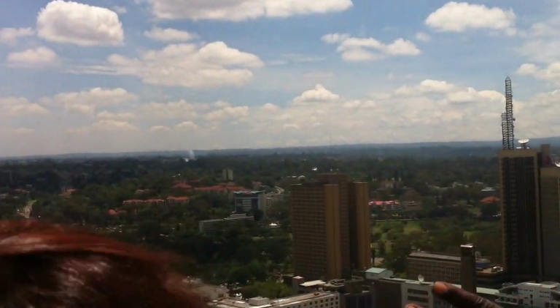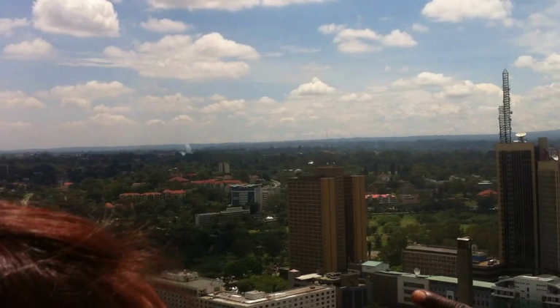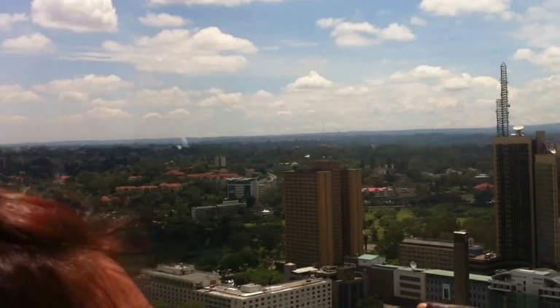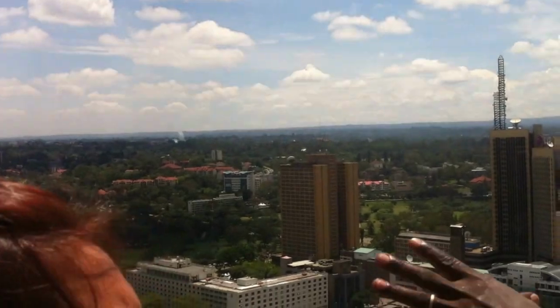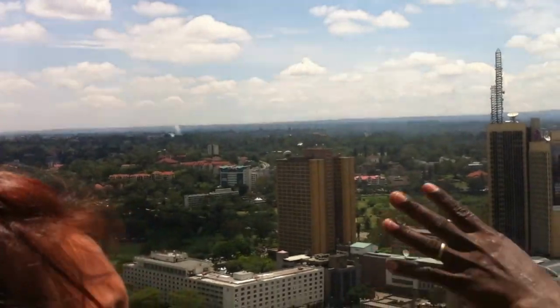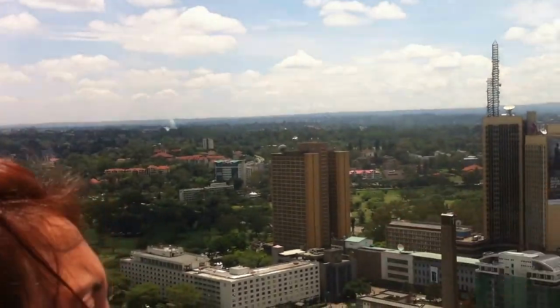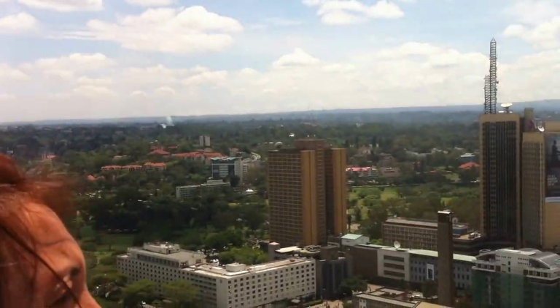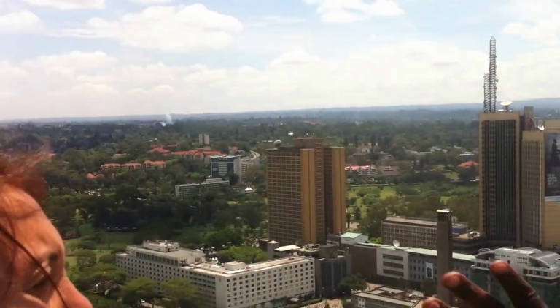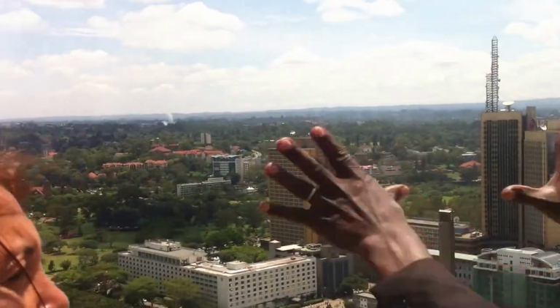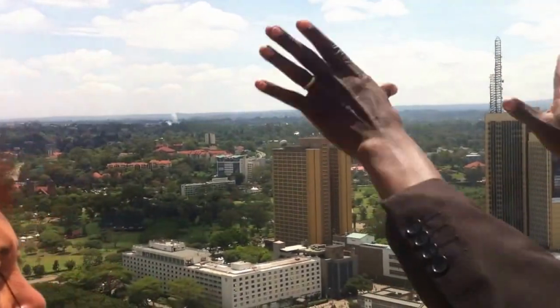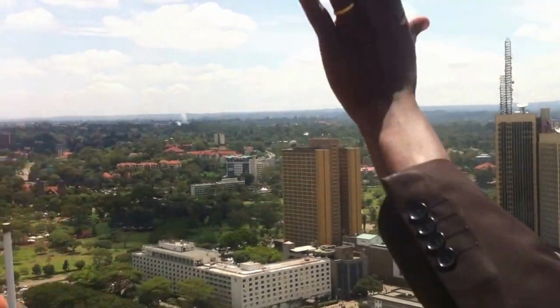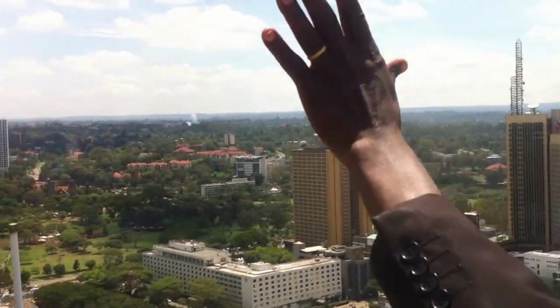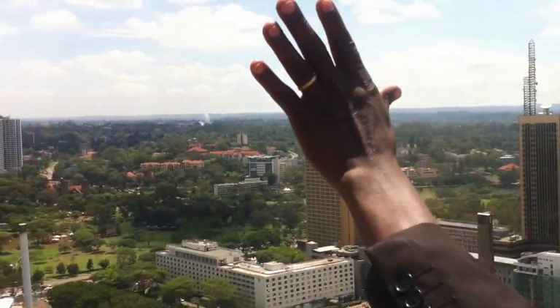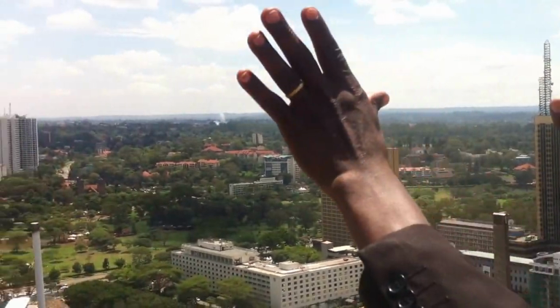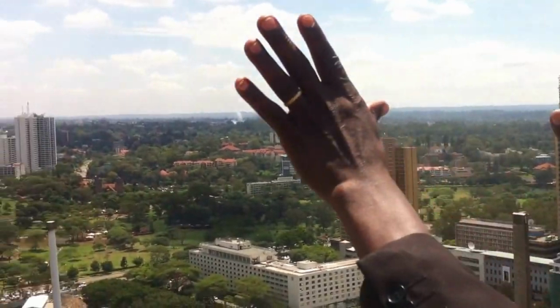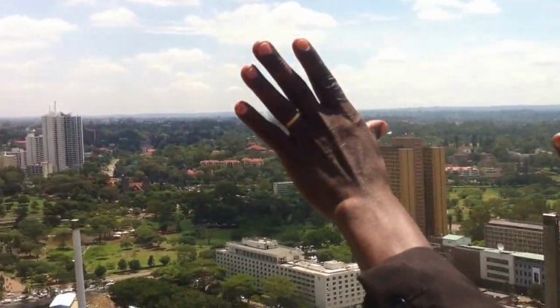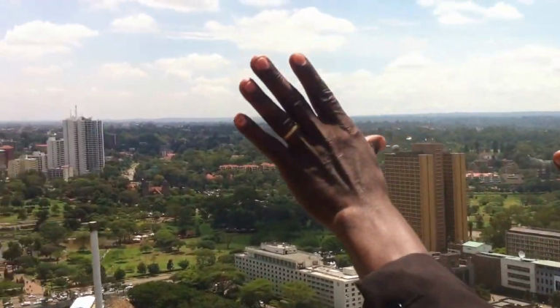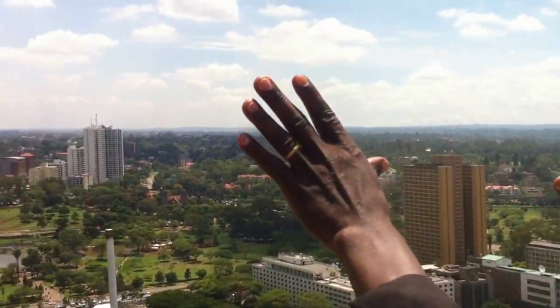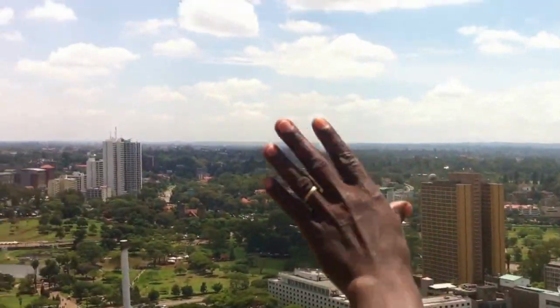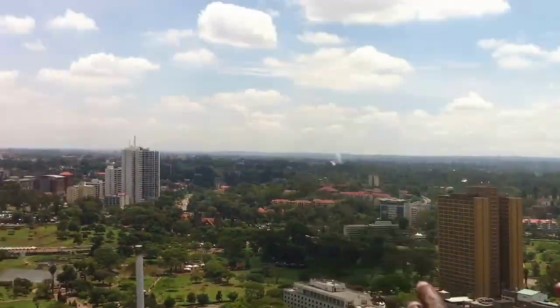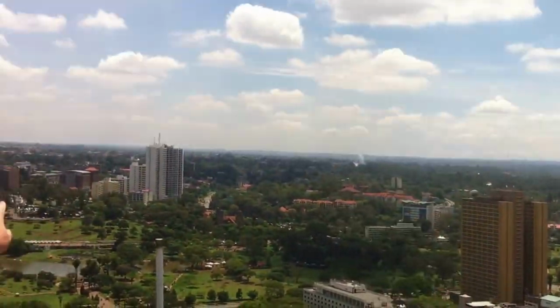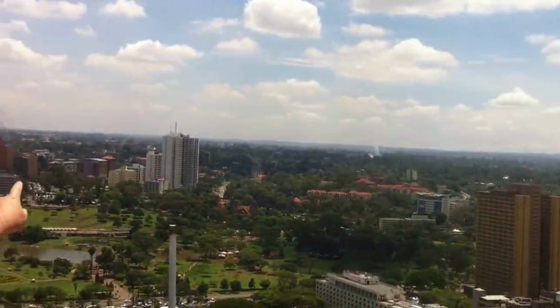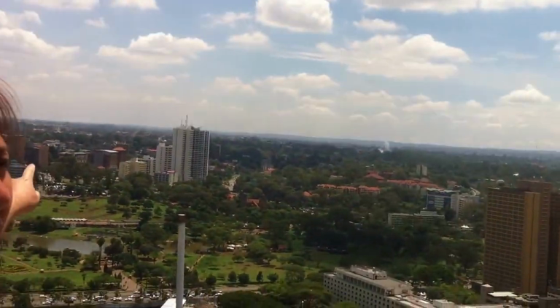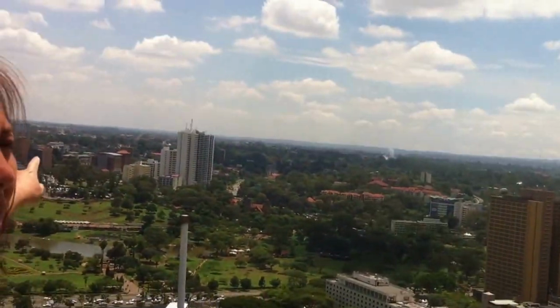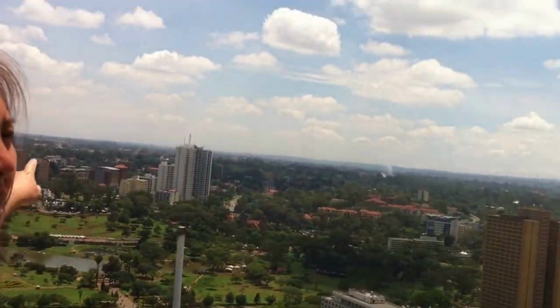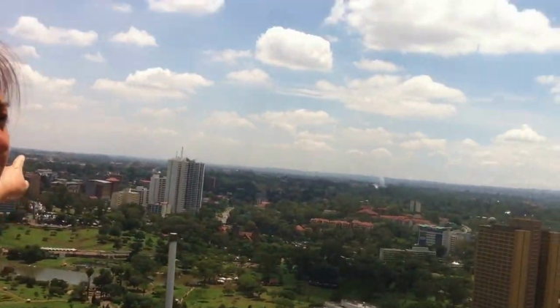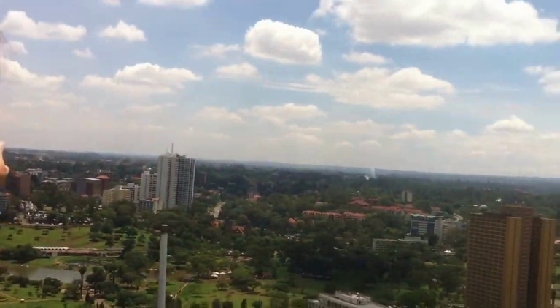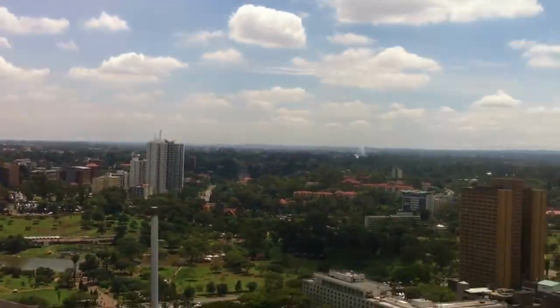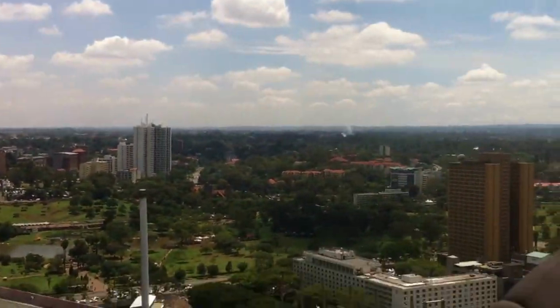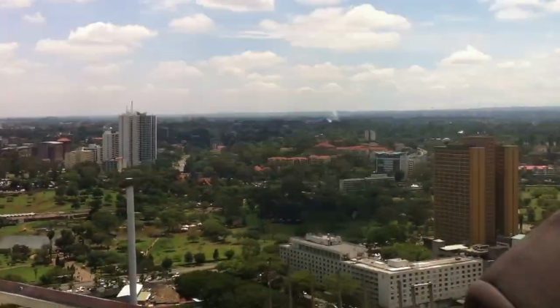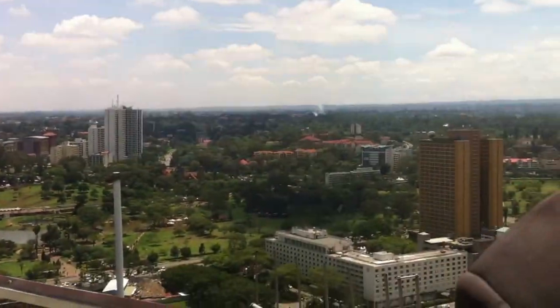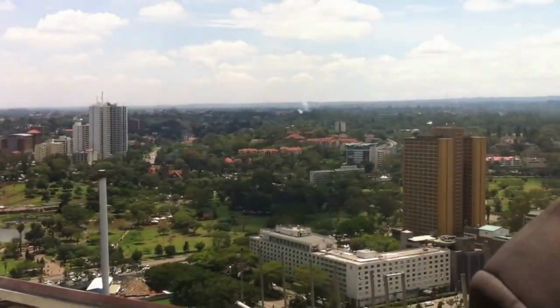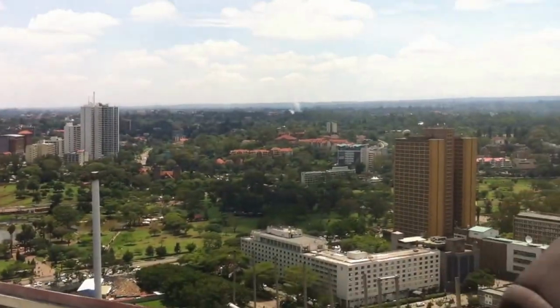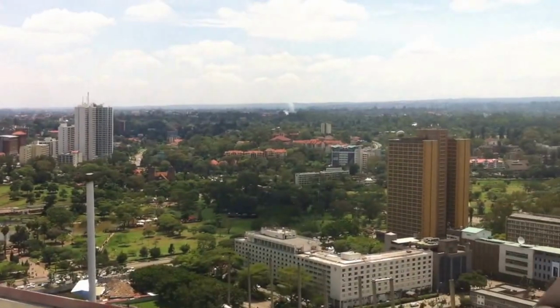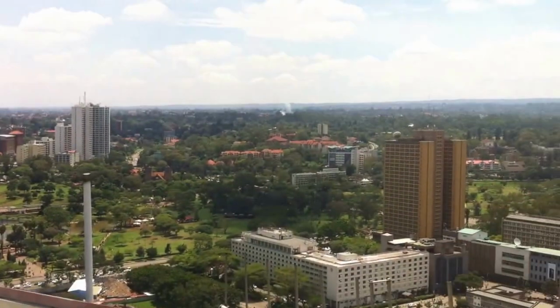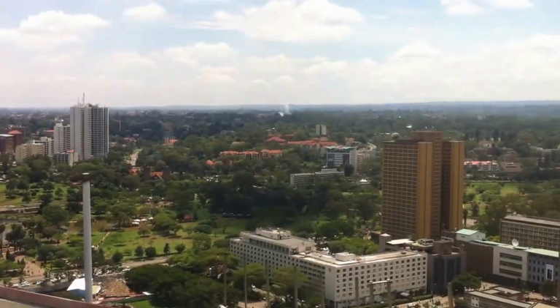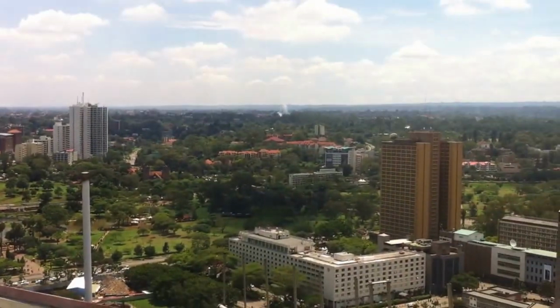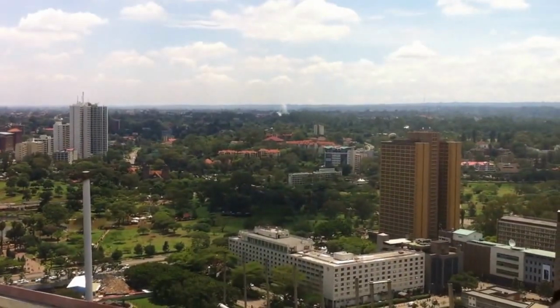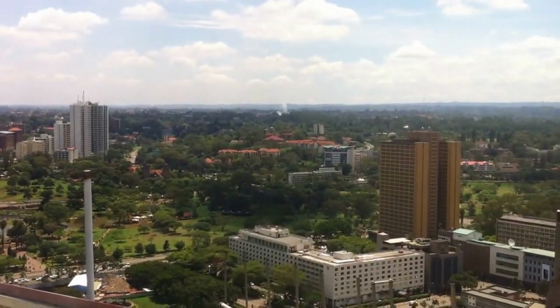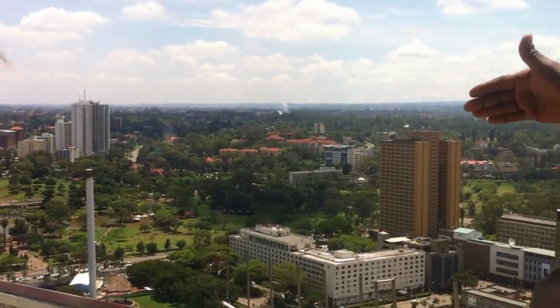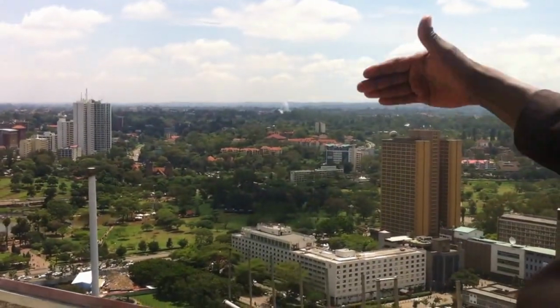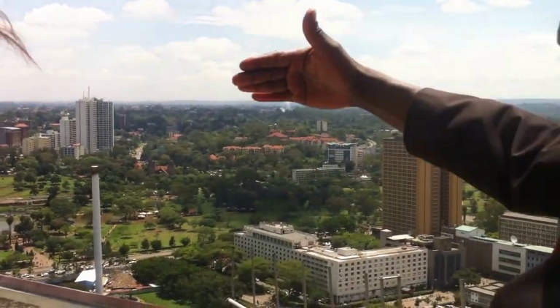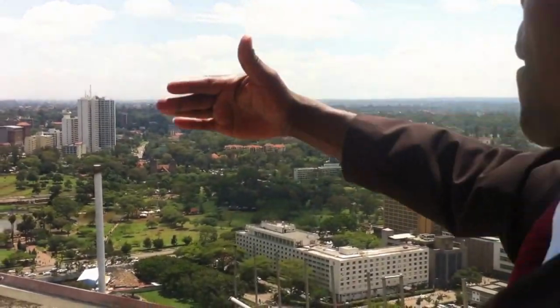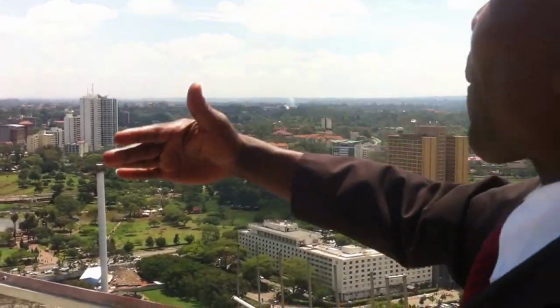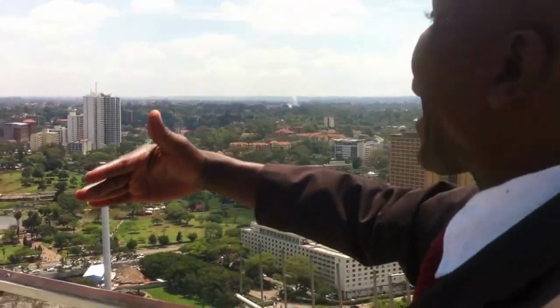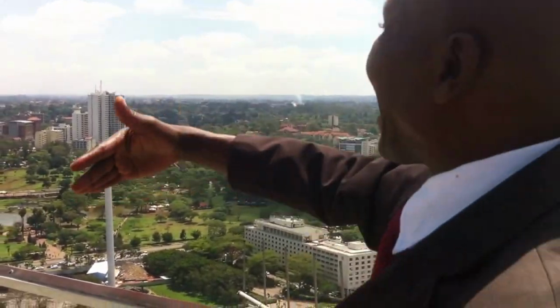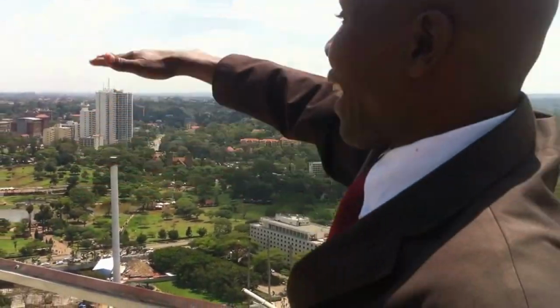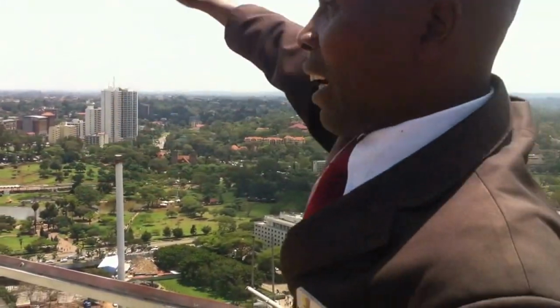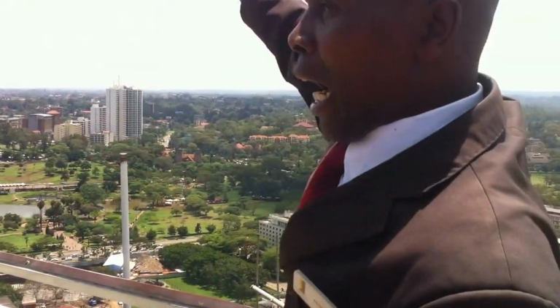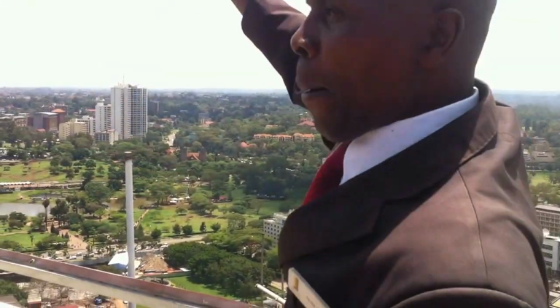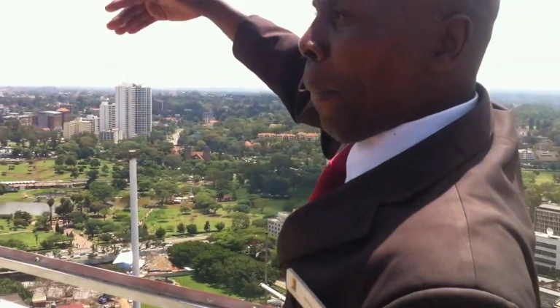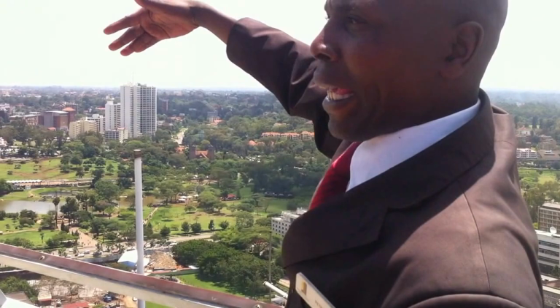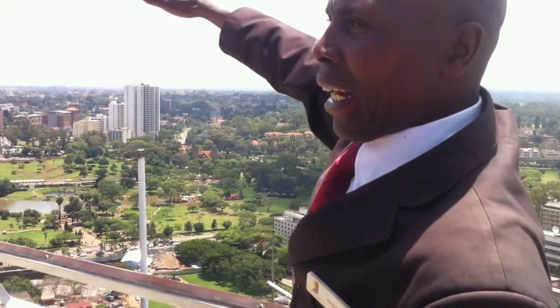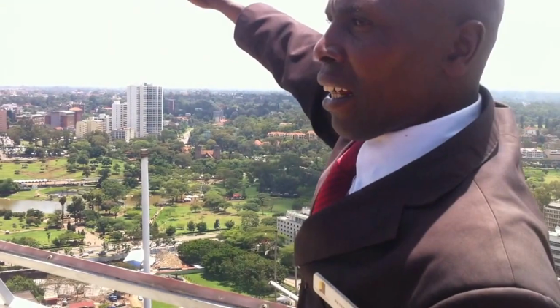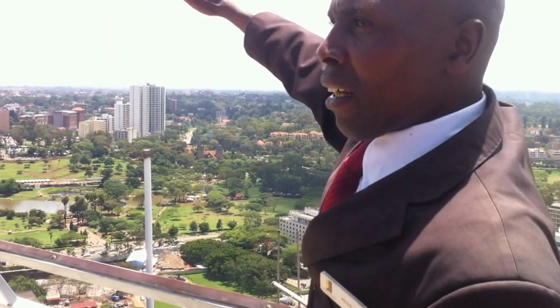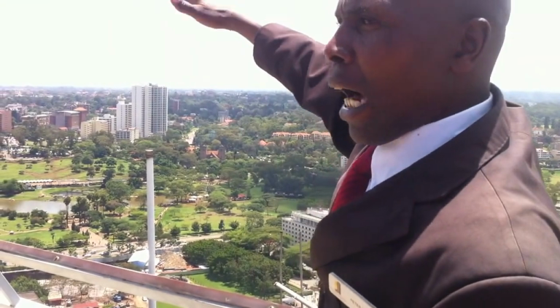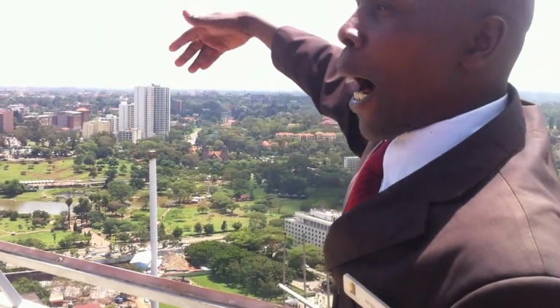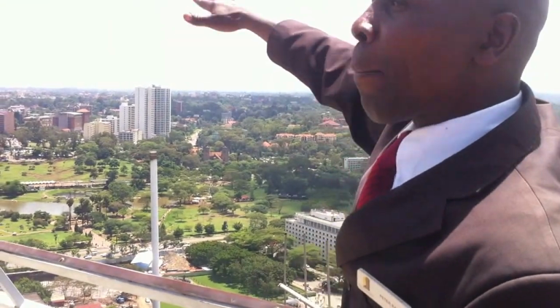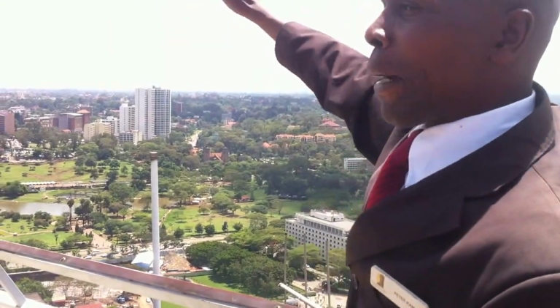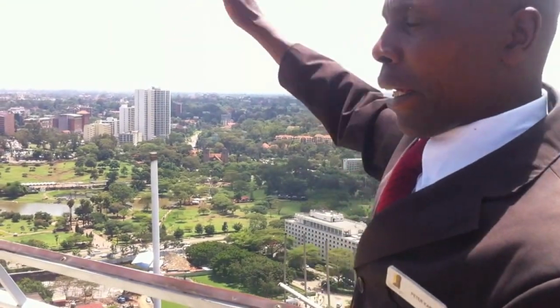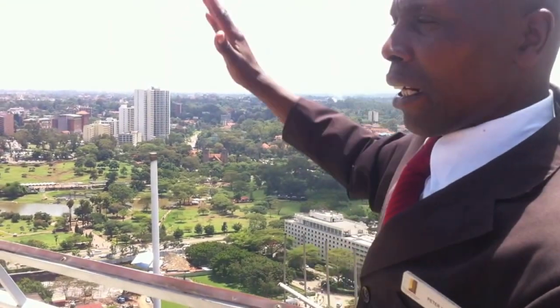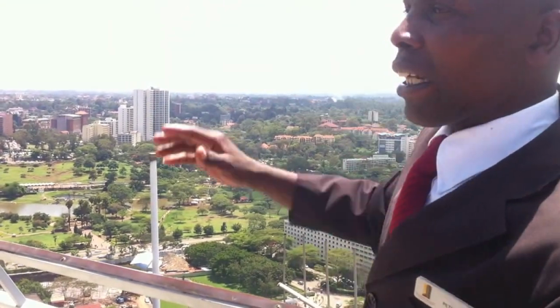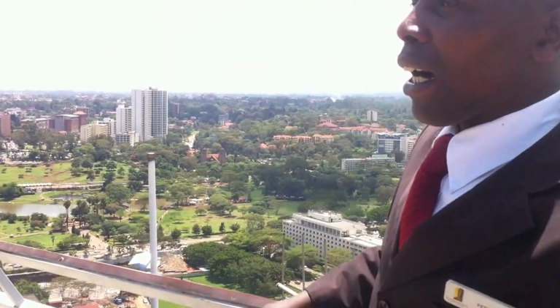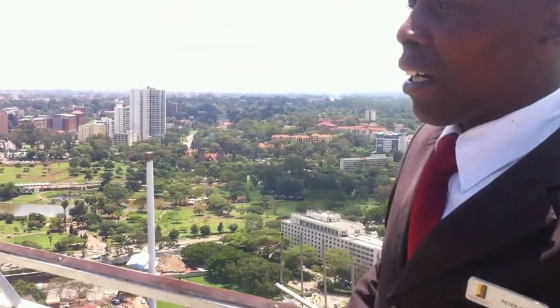Many of them live in this direction — directly there. Westlands, even Upper Hill.